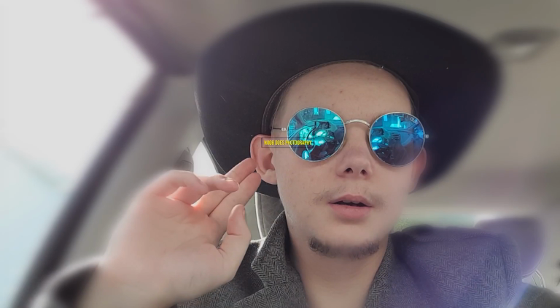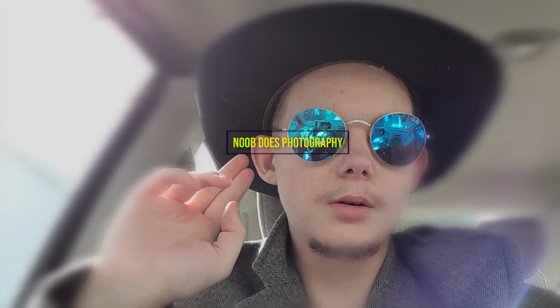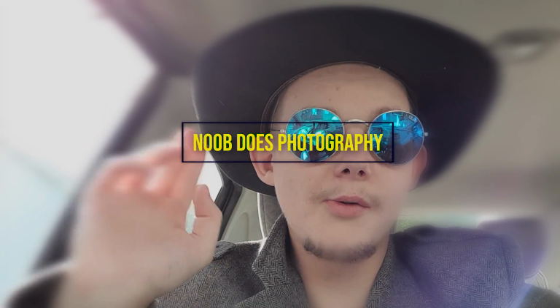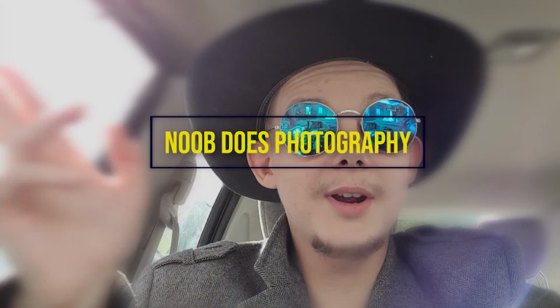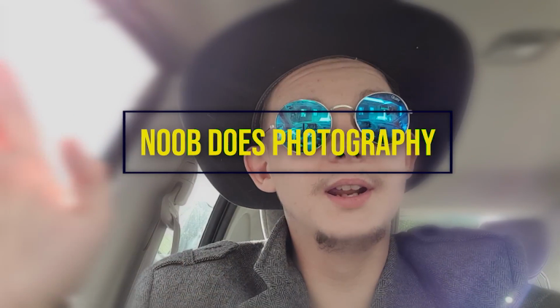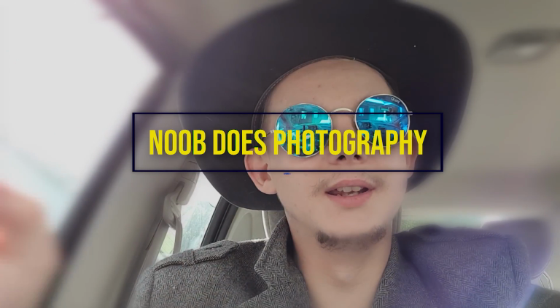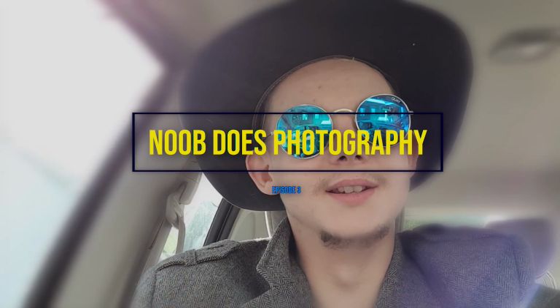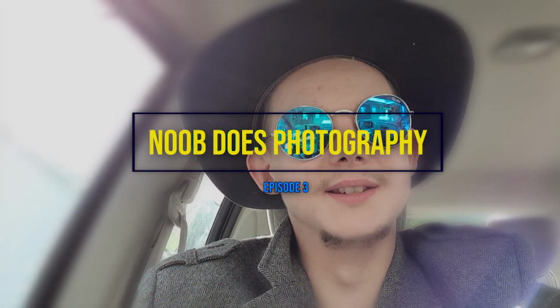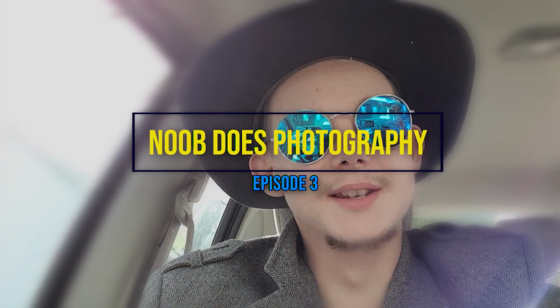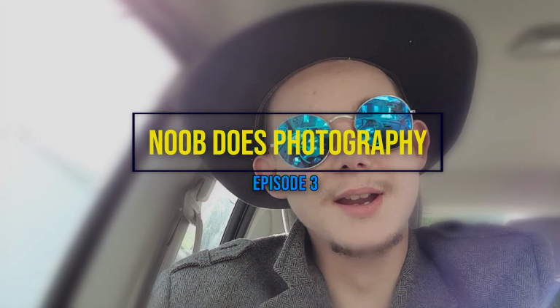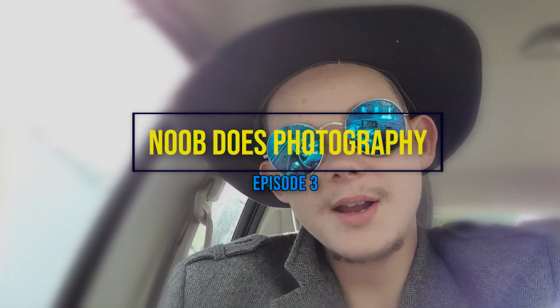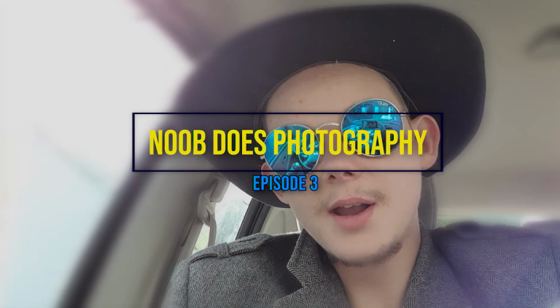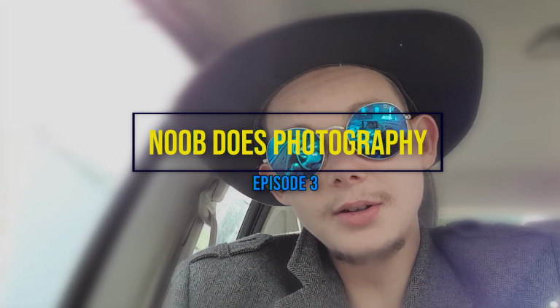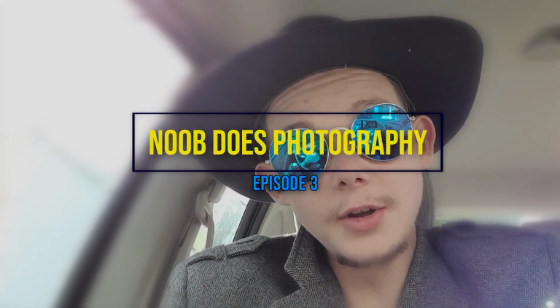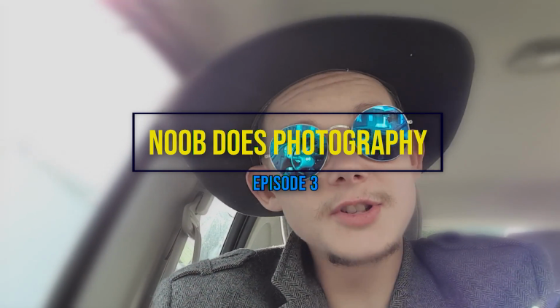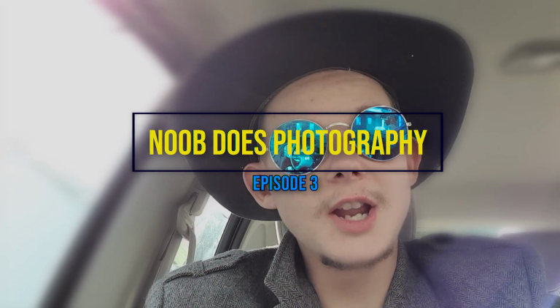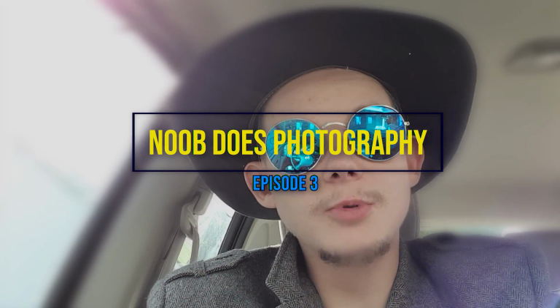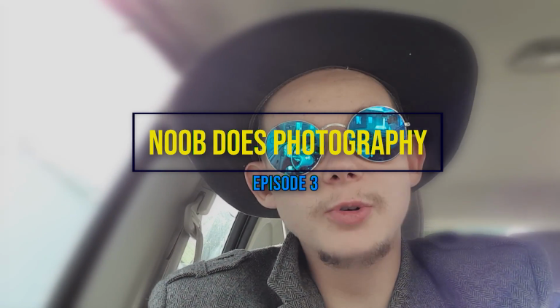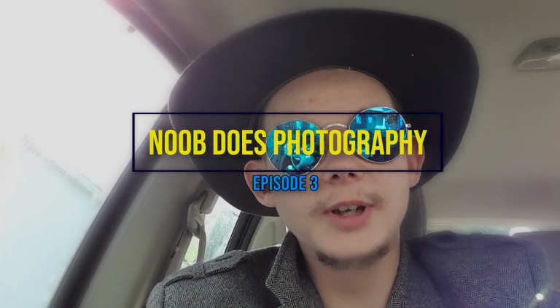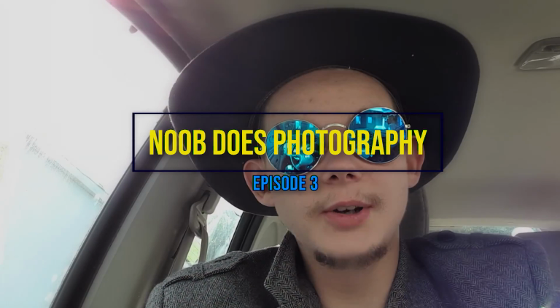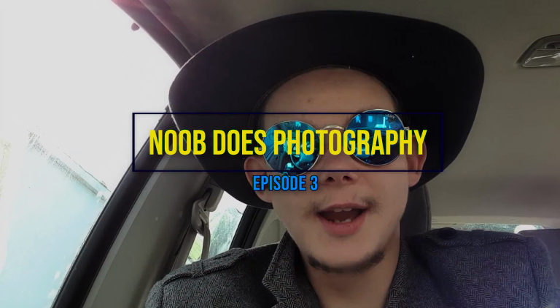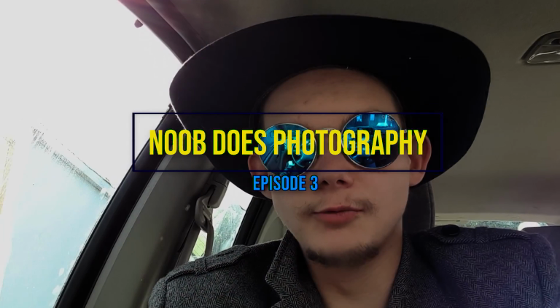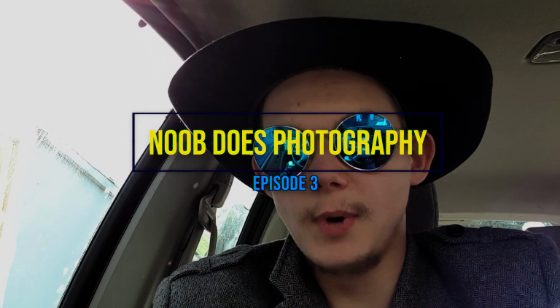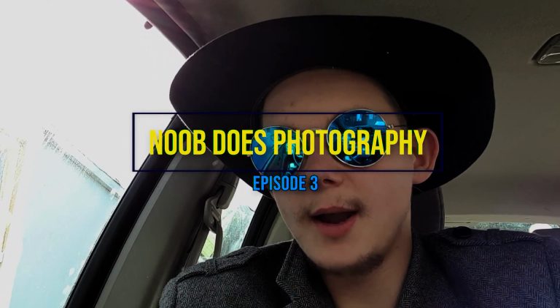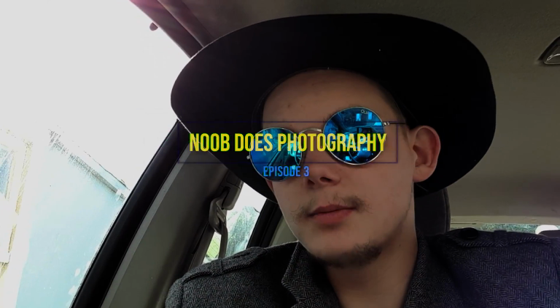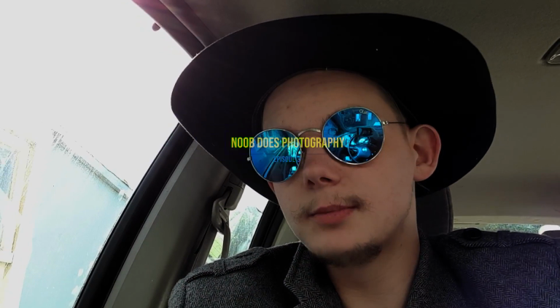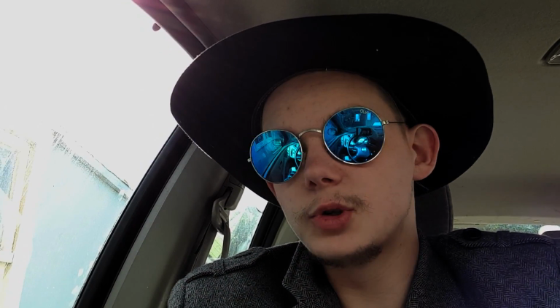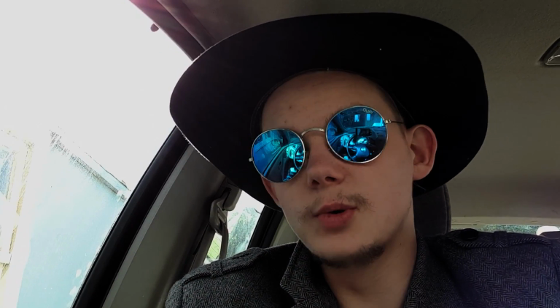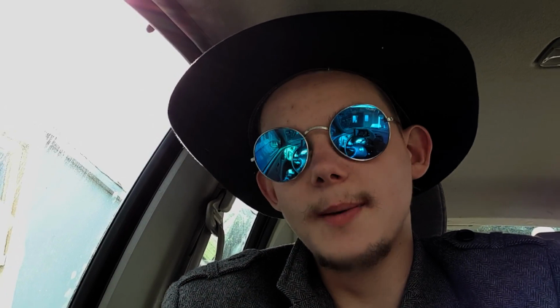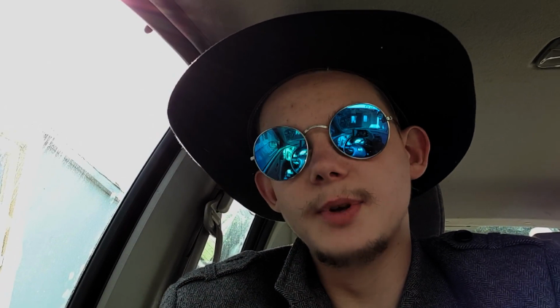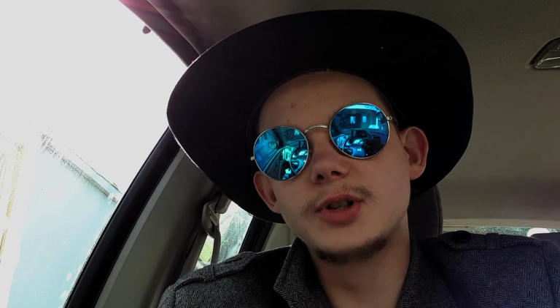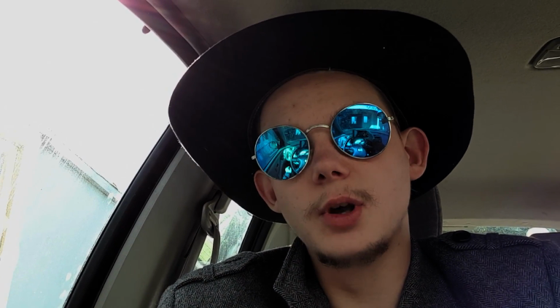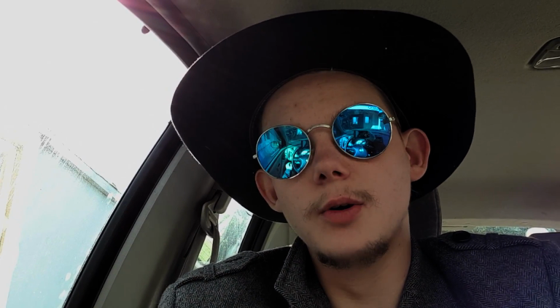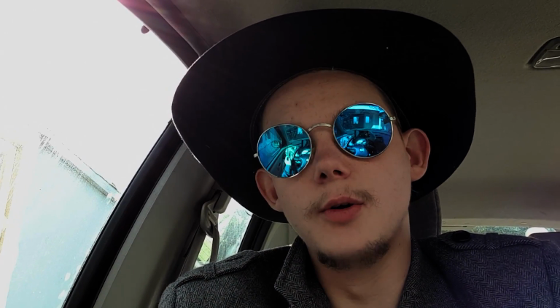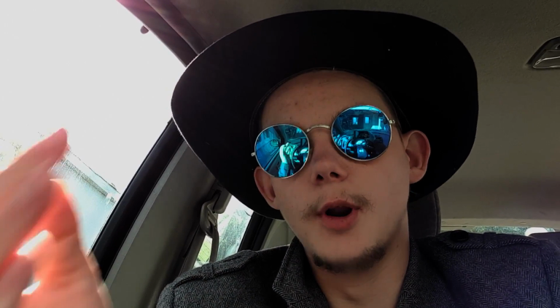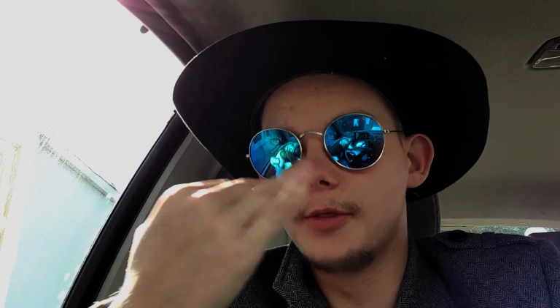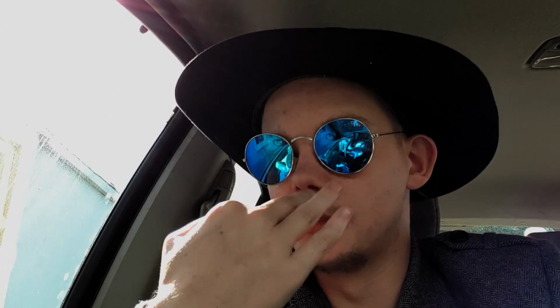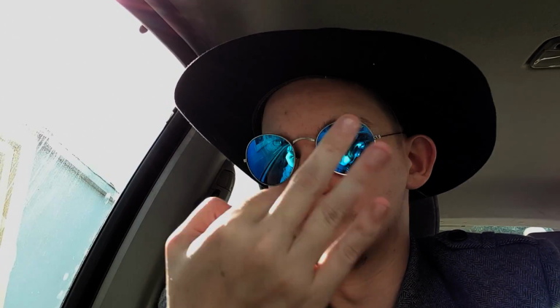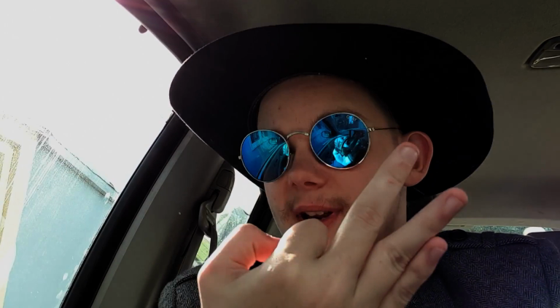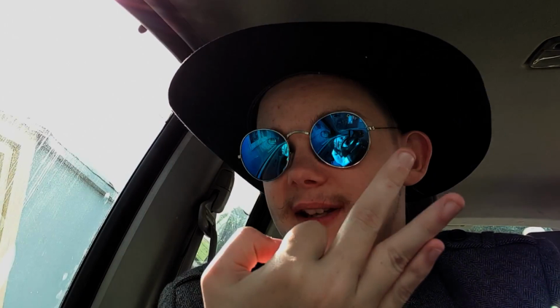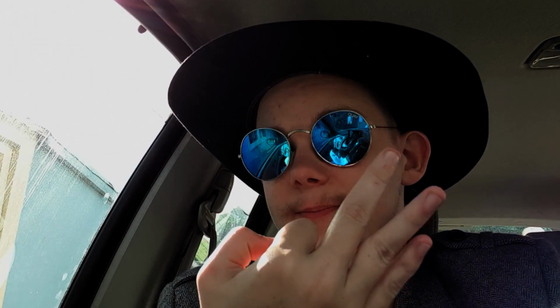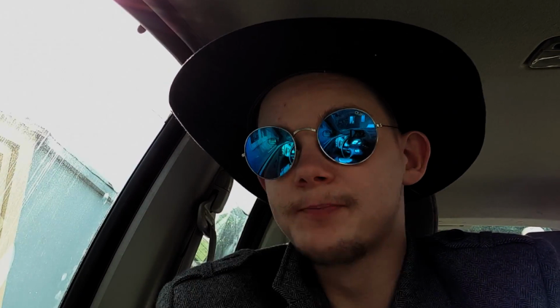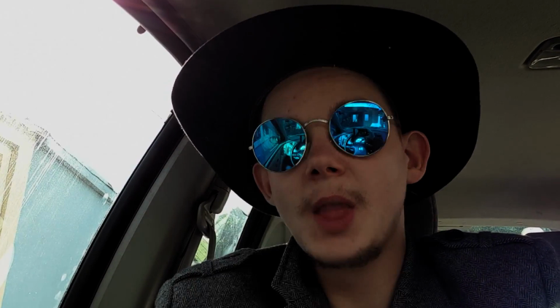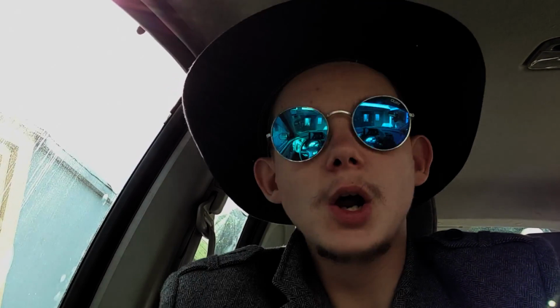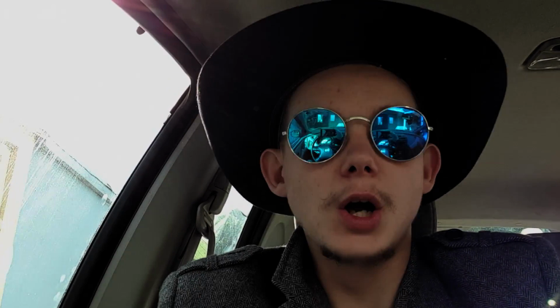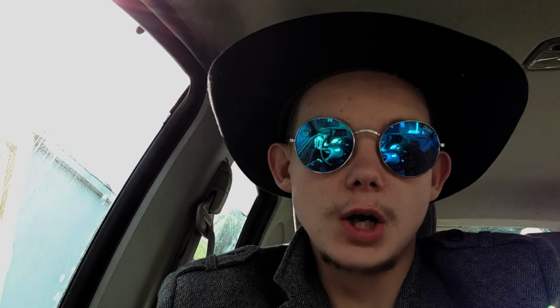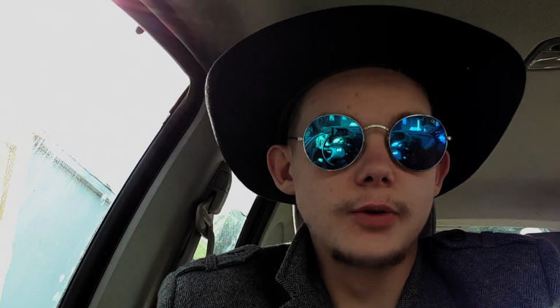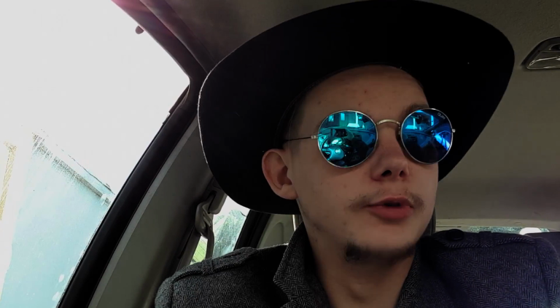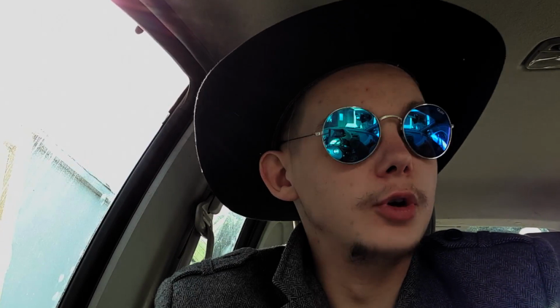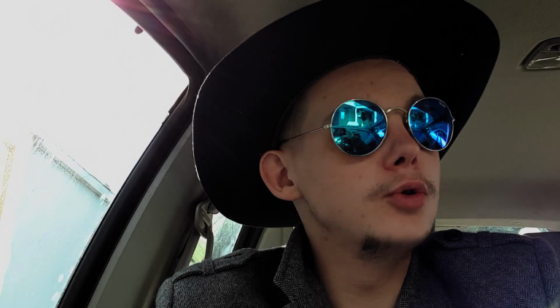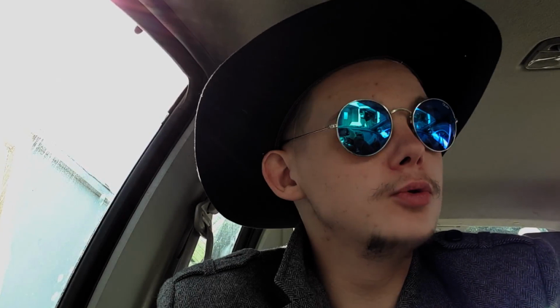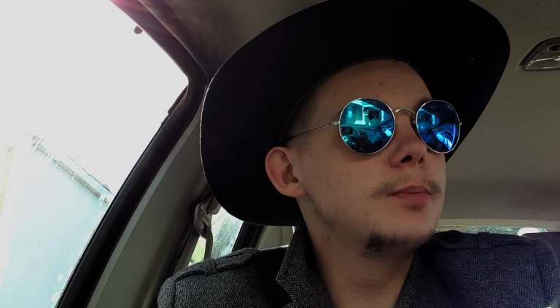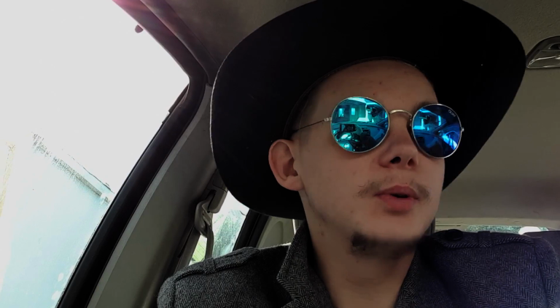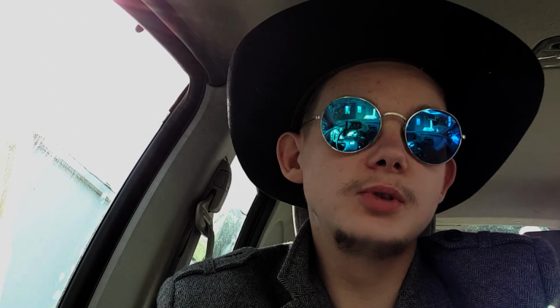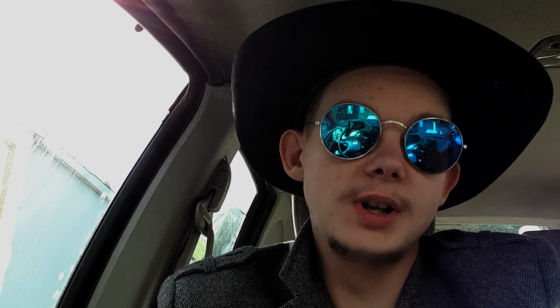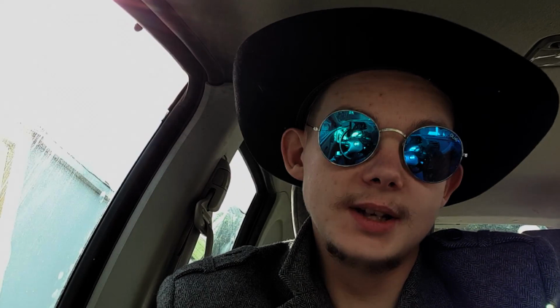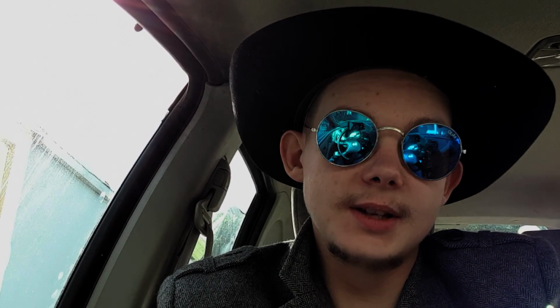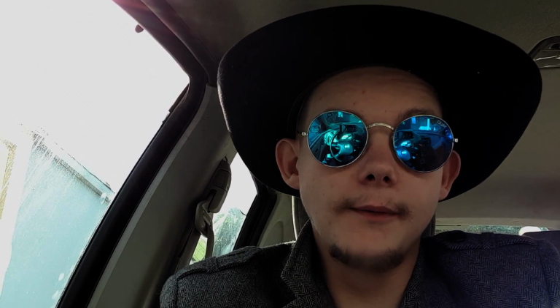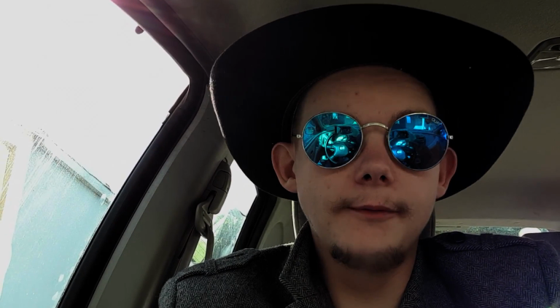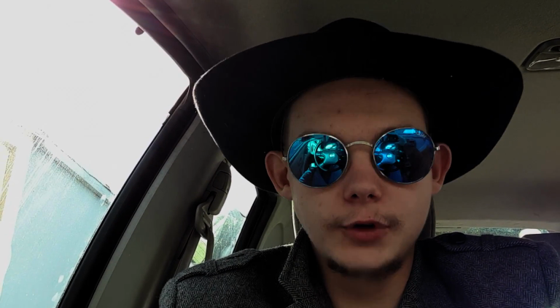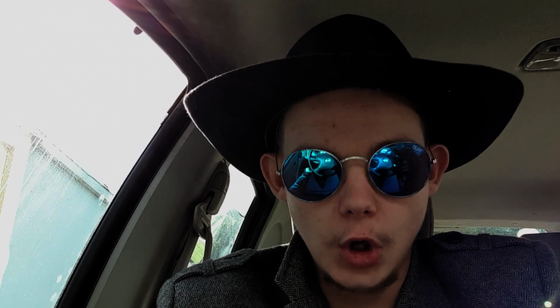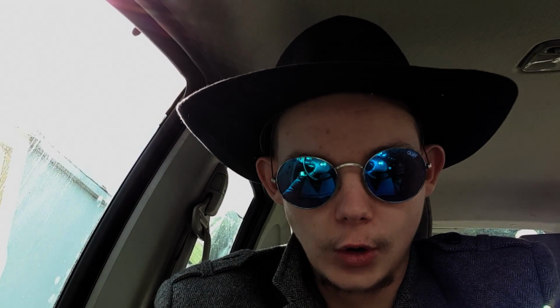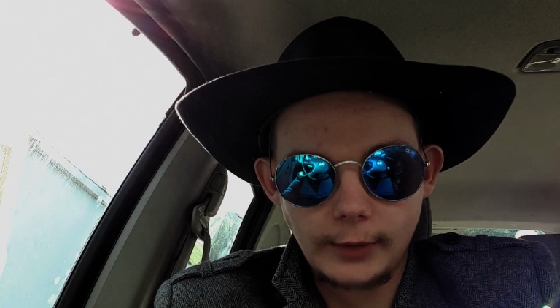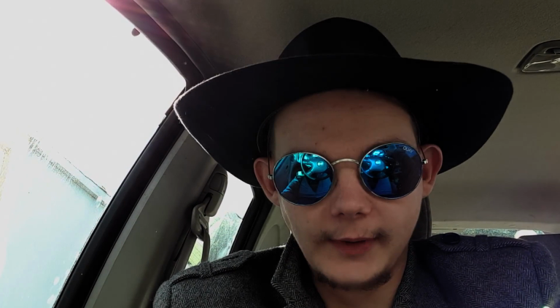Greetings! Yuga the Cyborg here and welcome to episode 3 of Noob Does Photography.